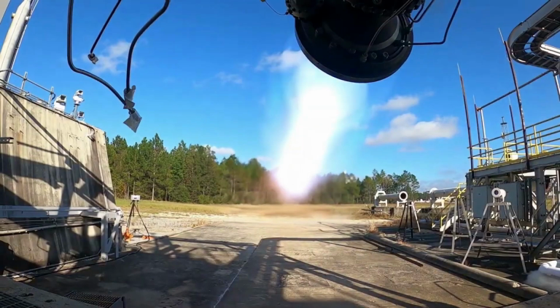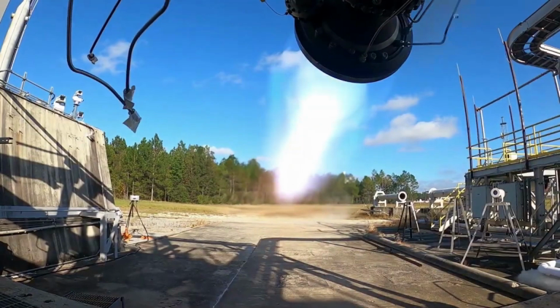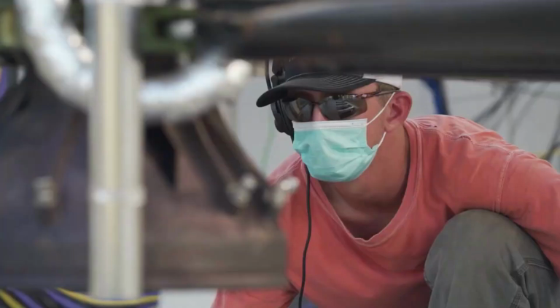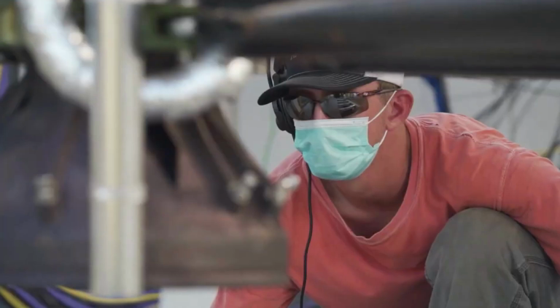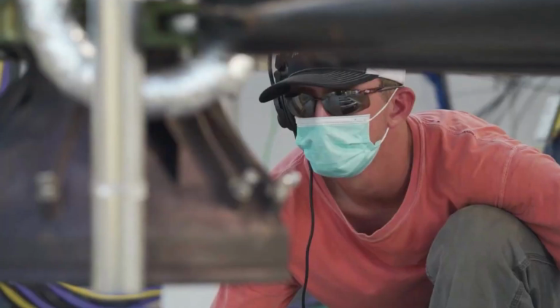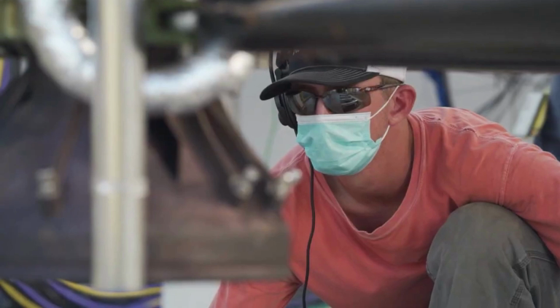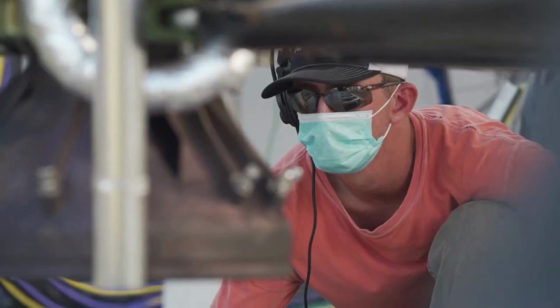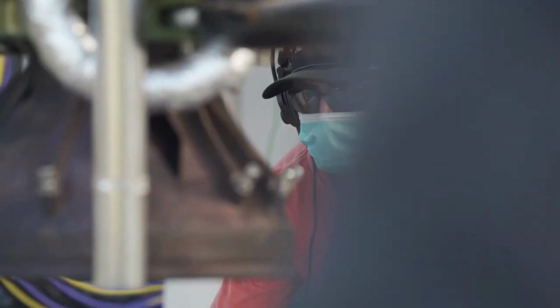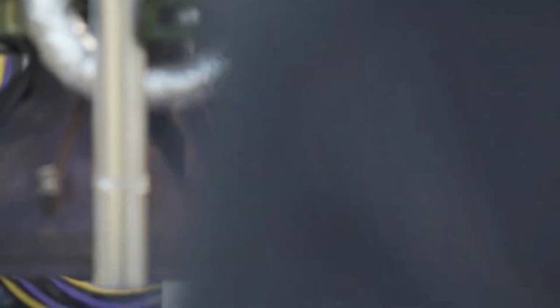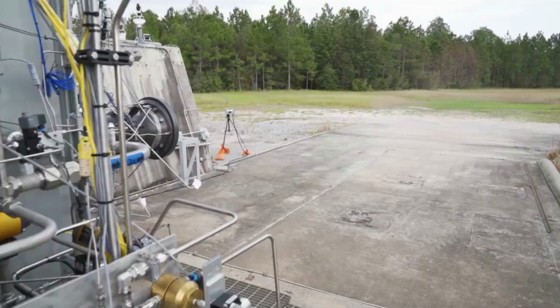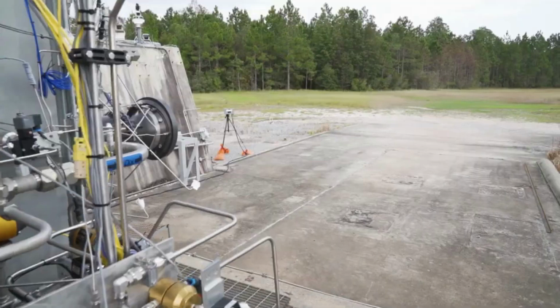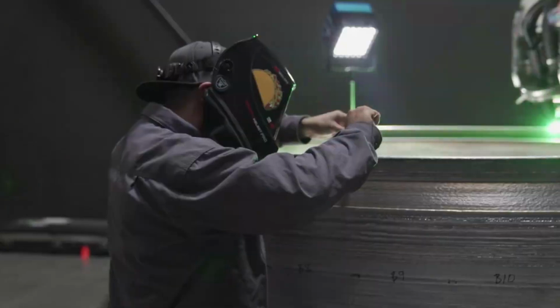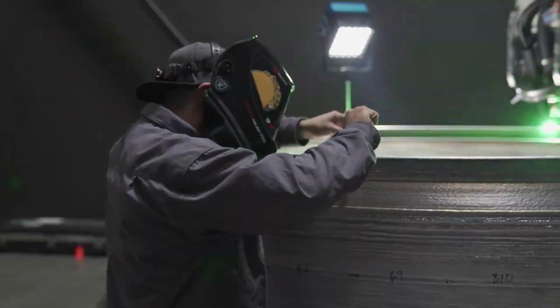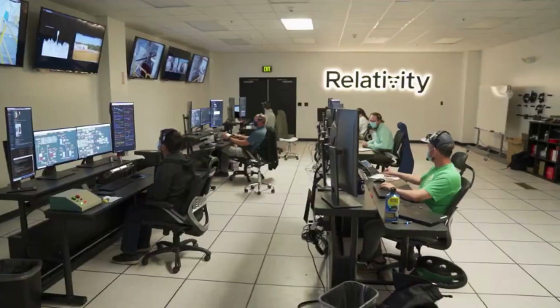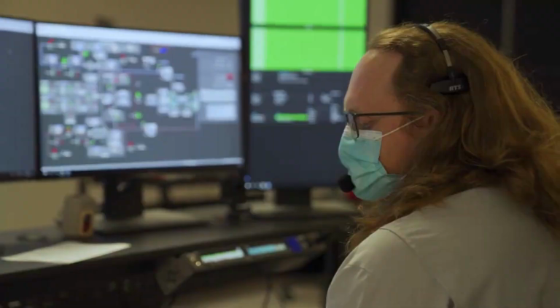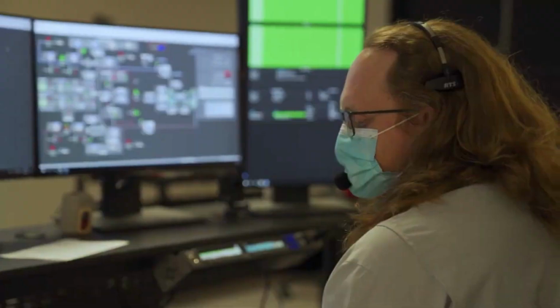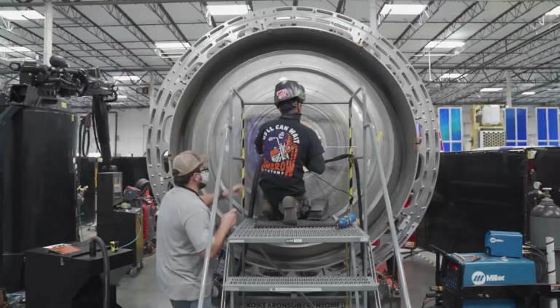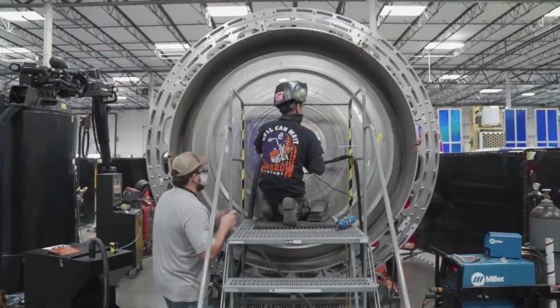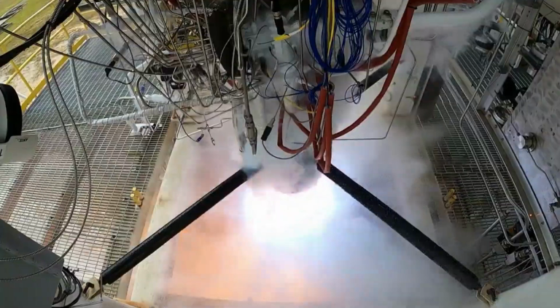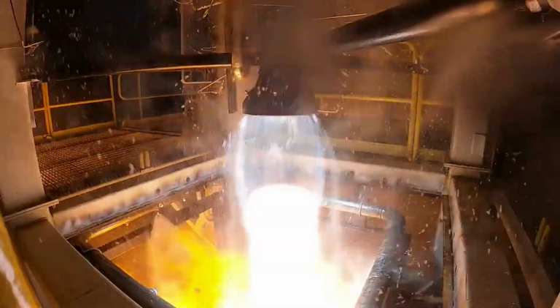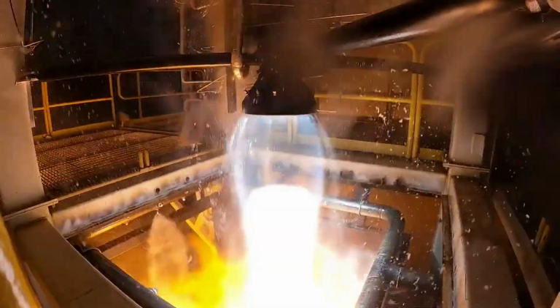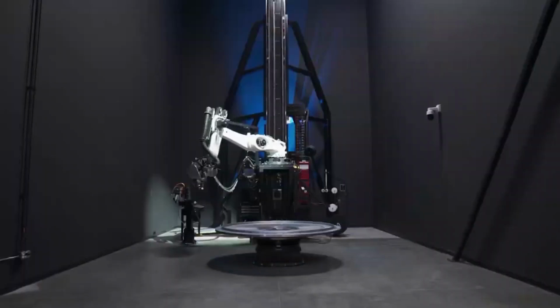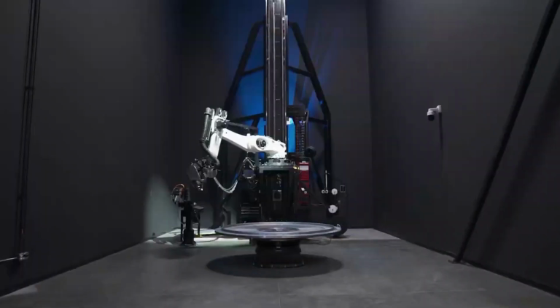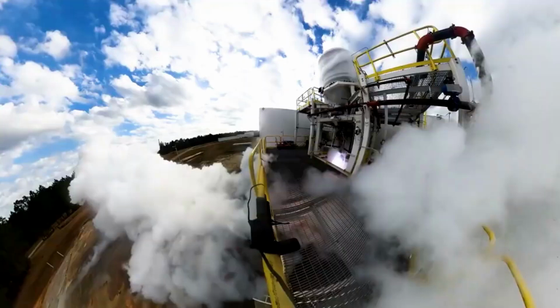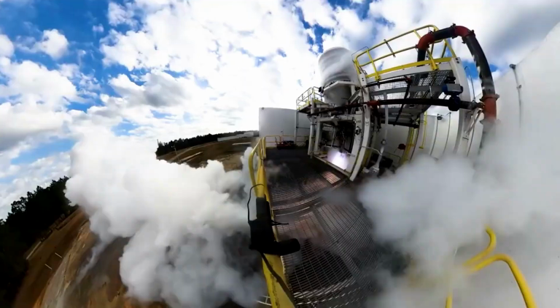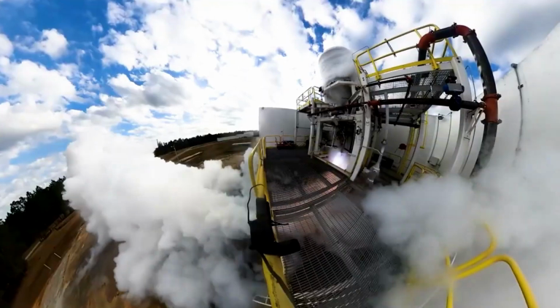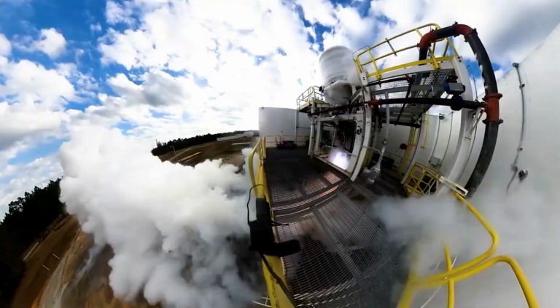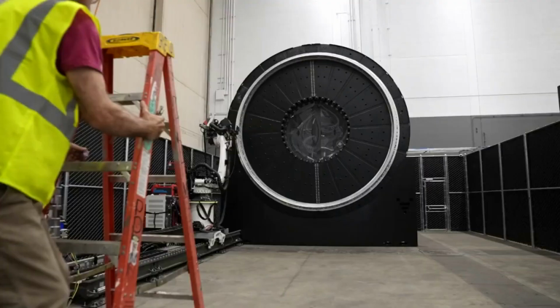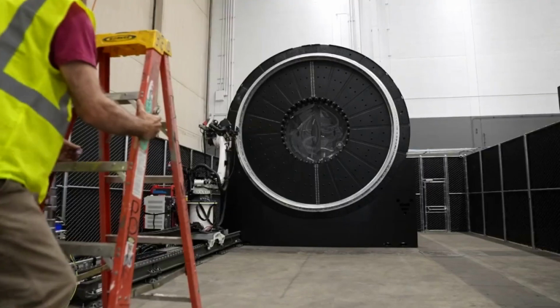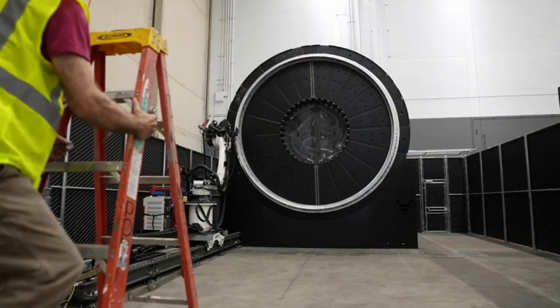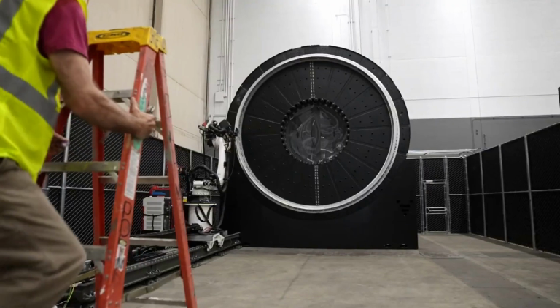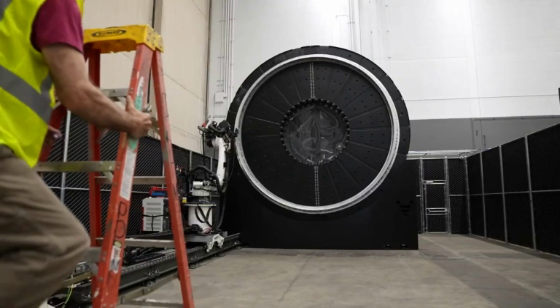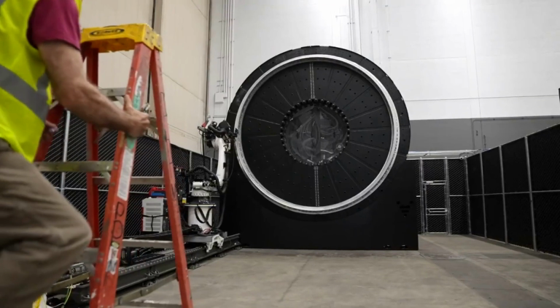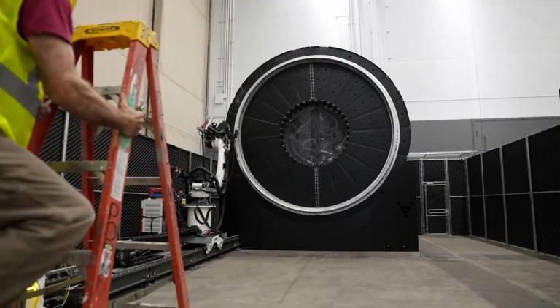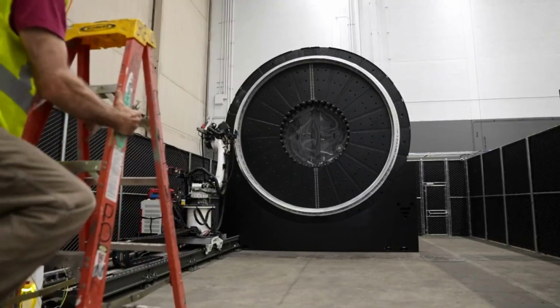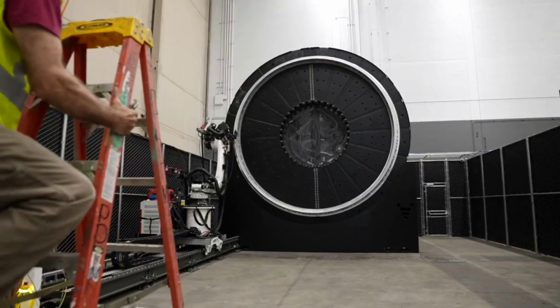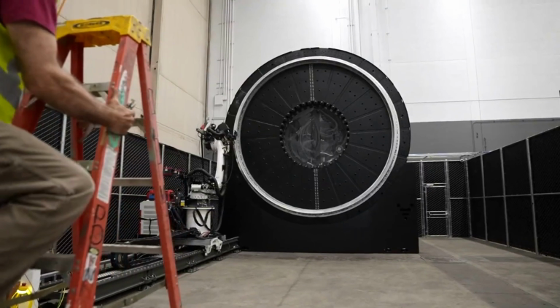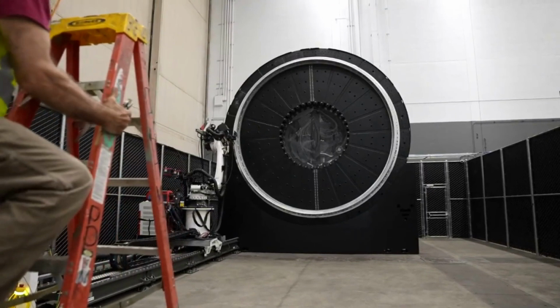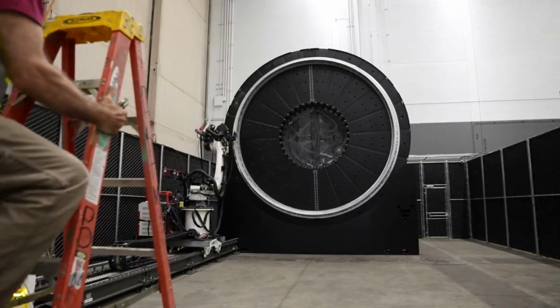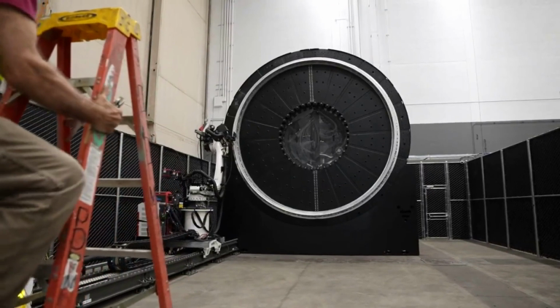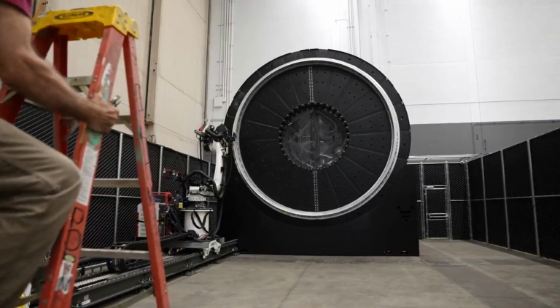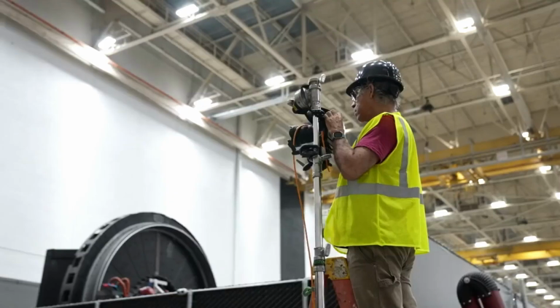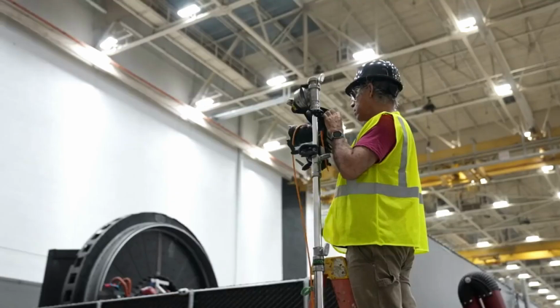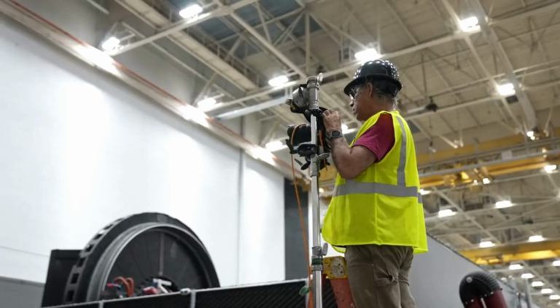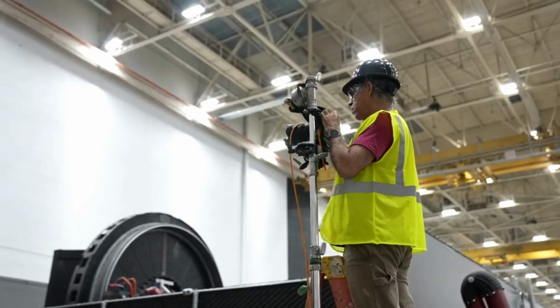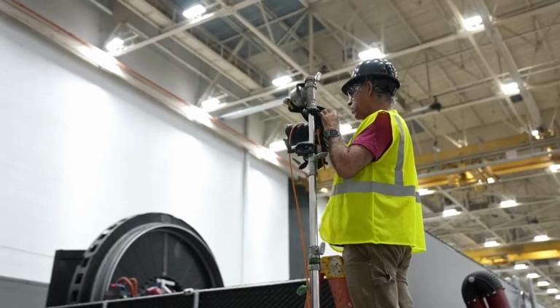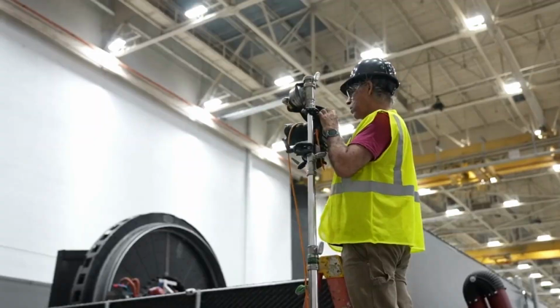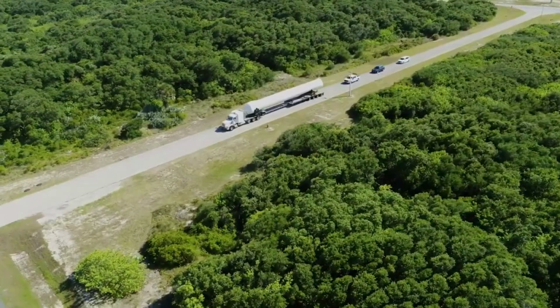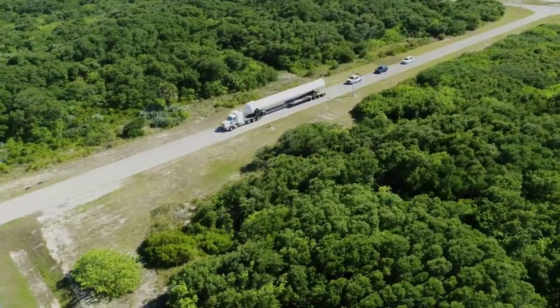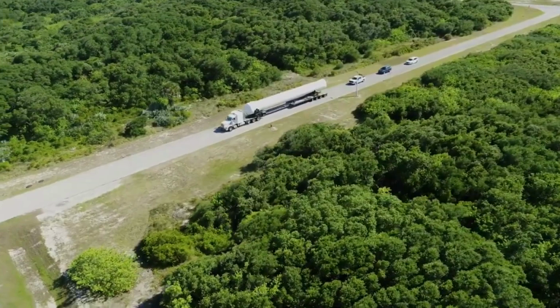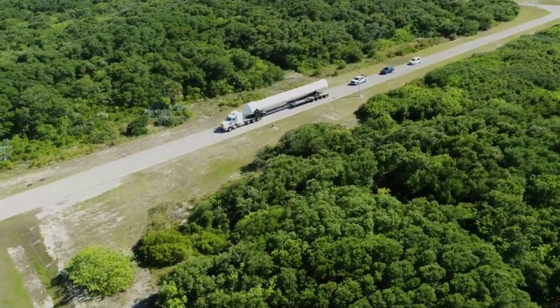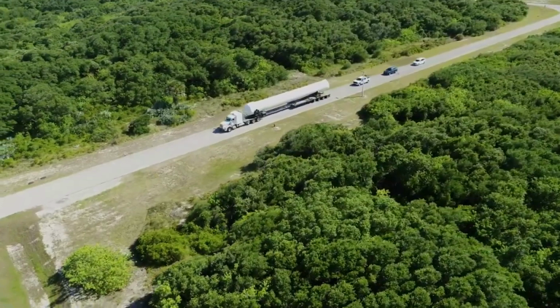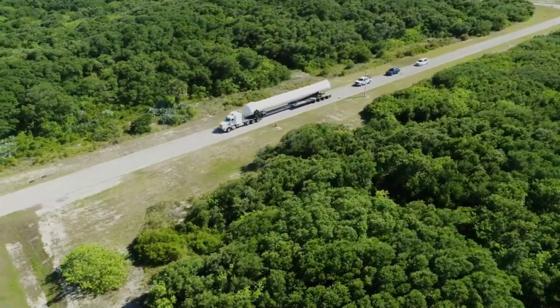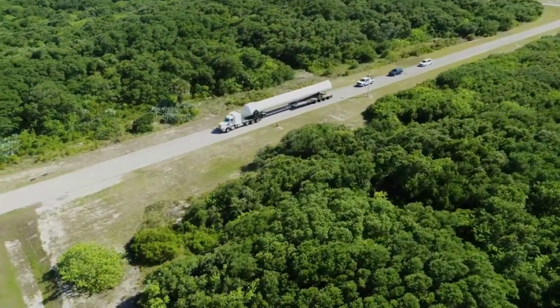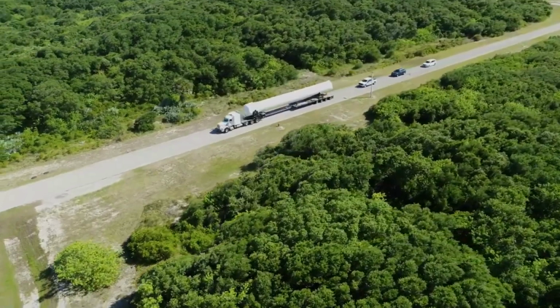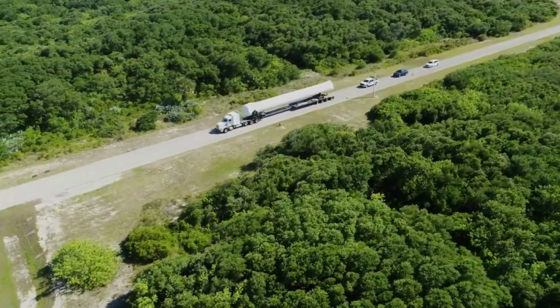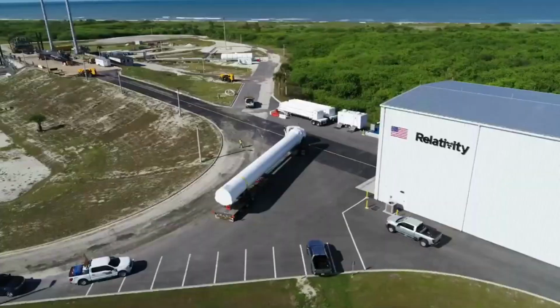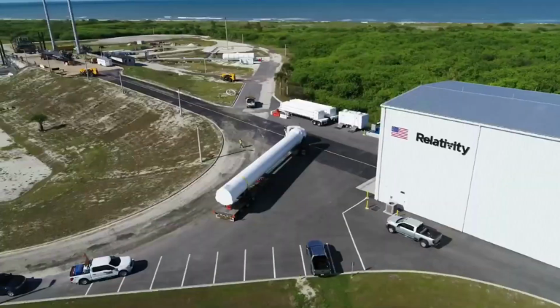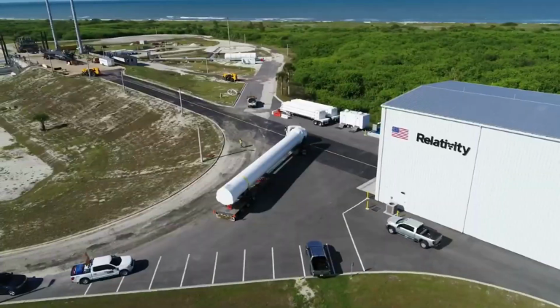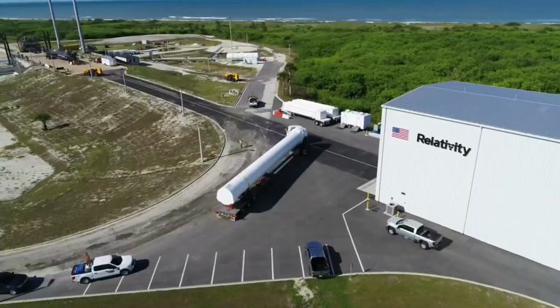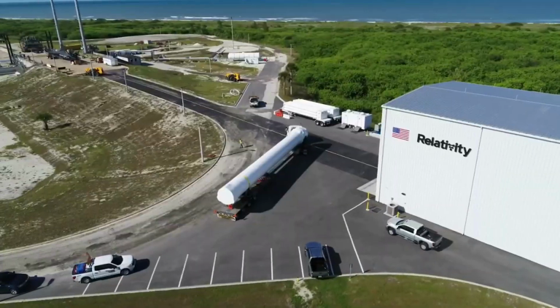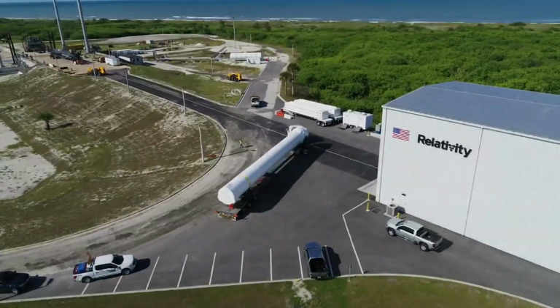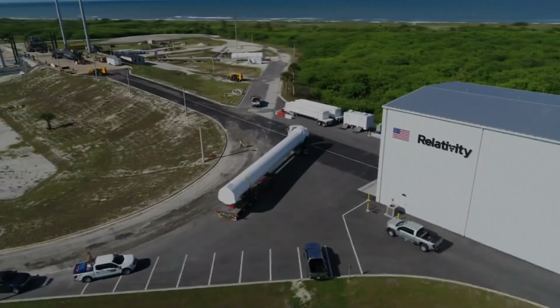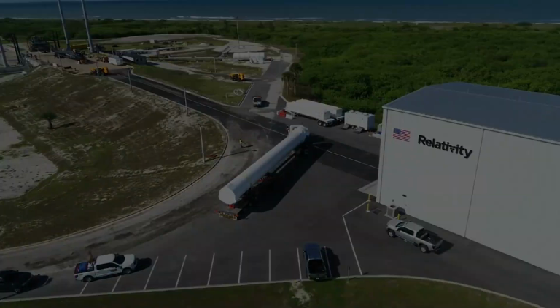Here I will go more in depth into the recent AeonR engine tests, additional details about Terran R's new printer, the first launch of Terran 1, and more.